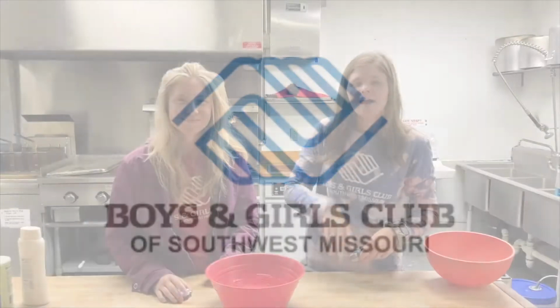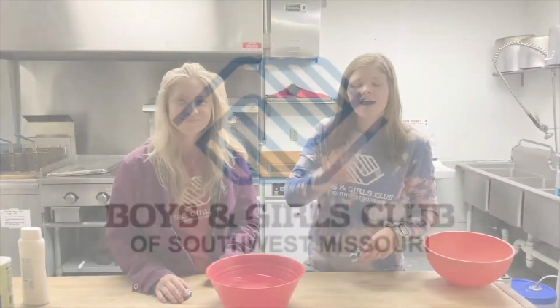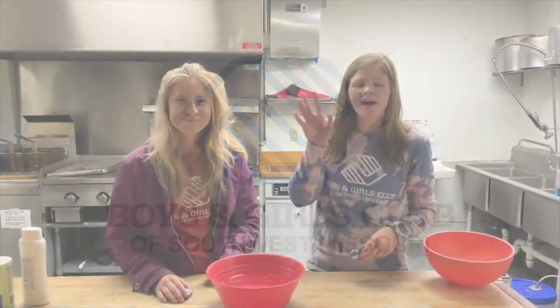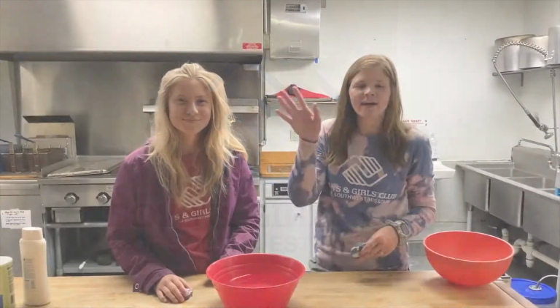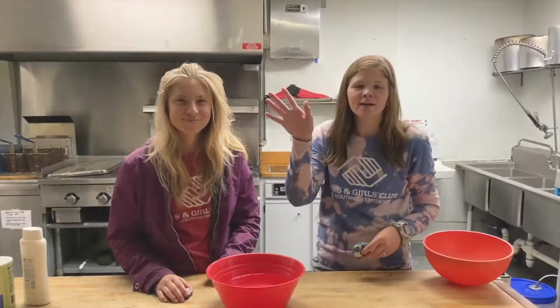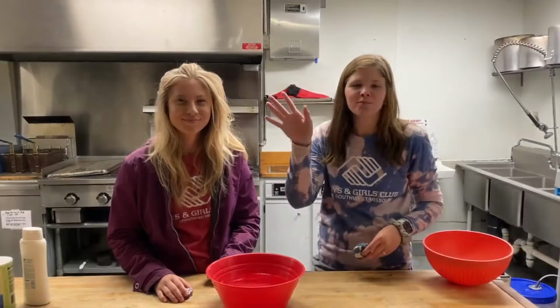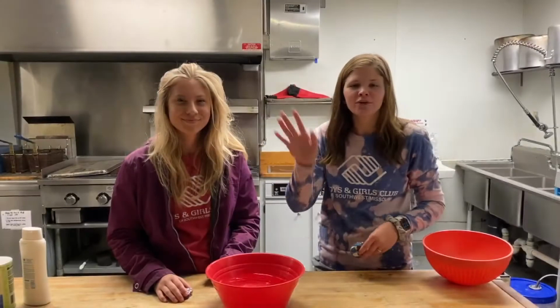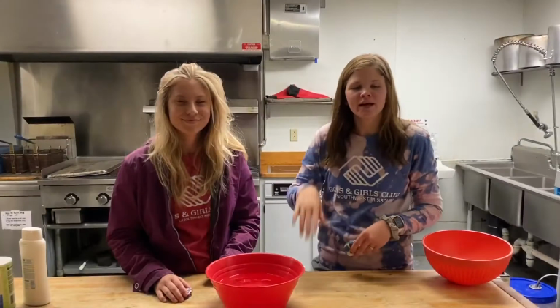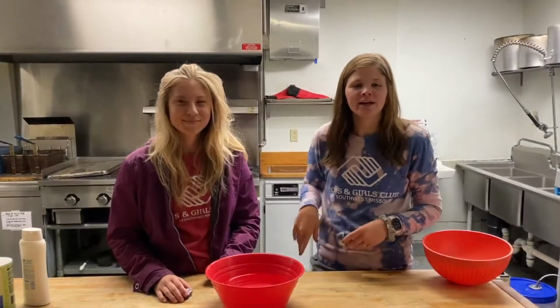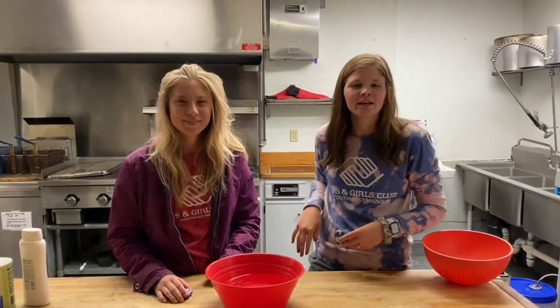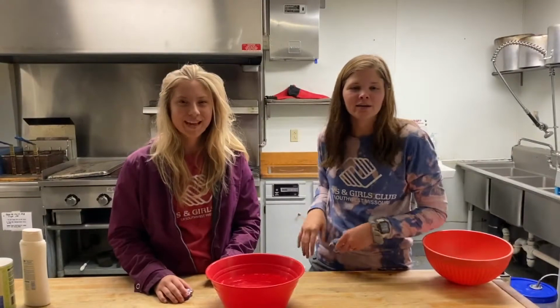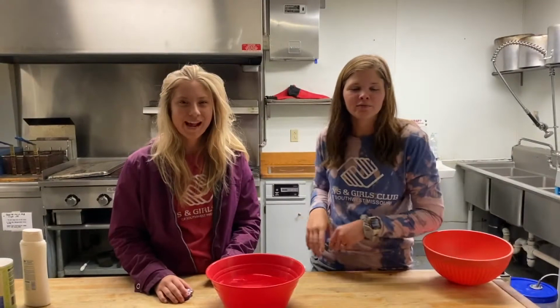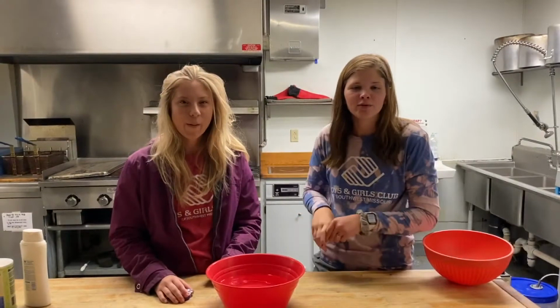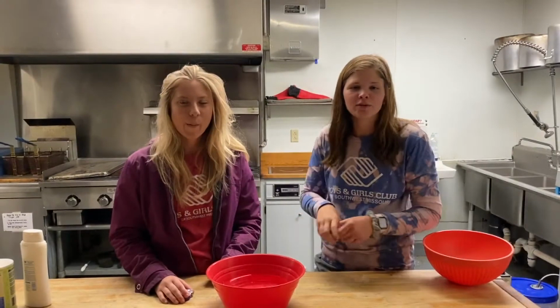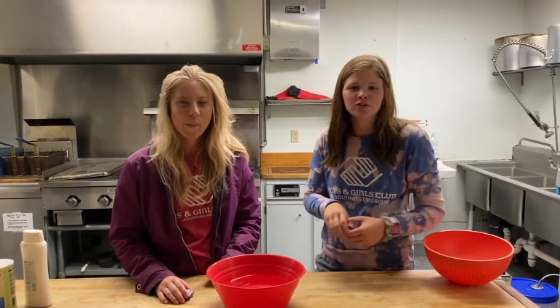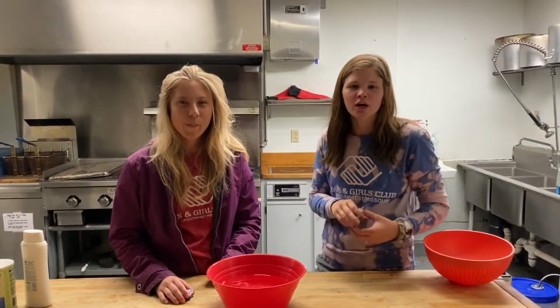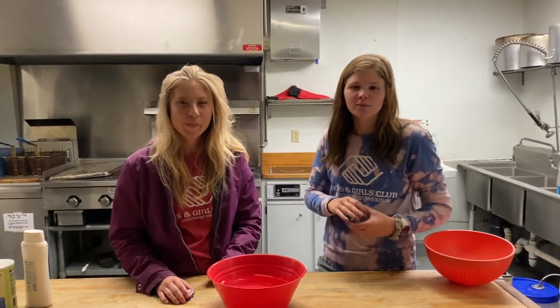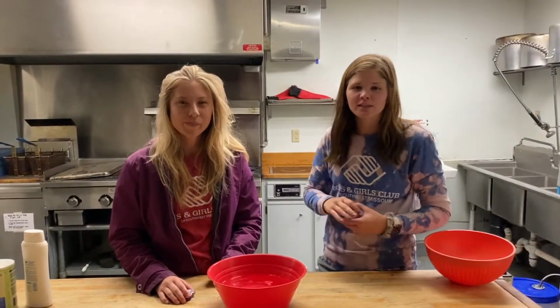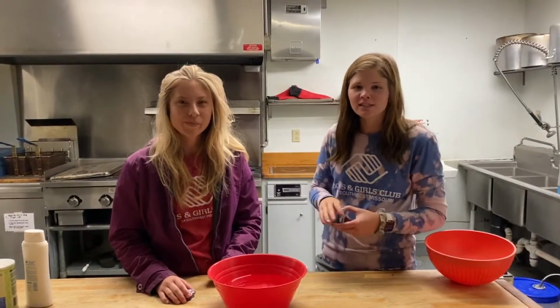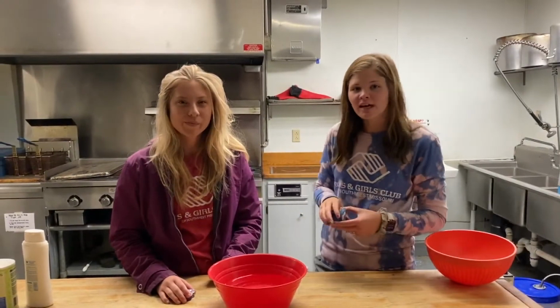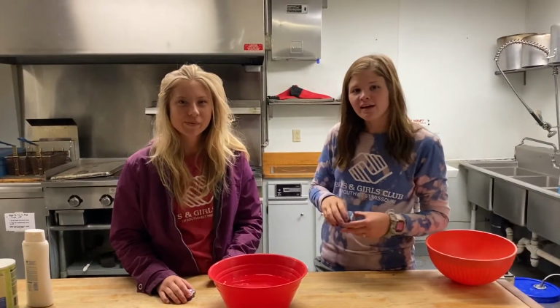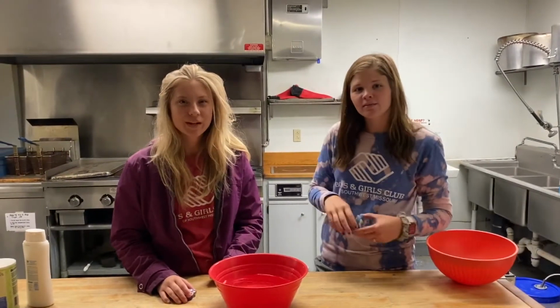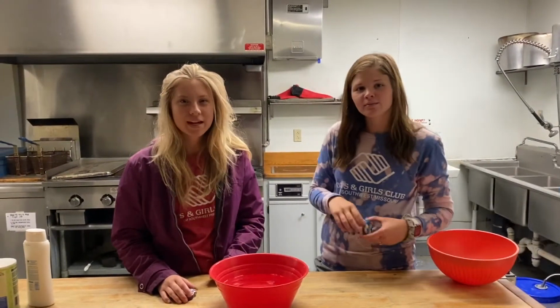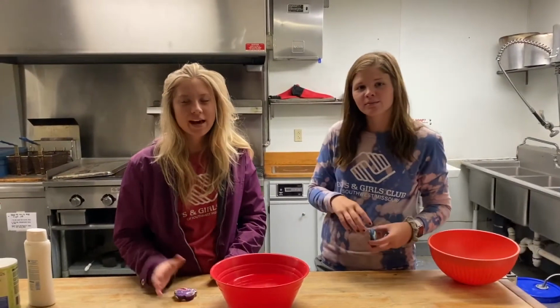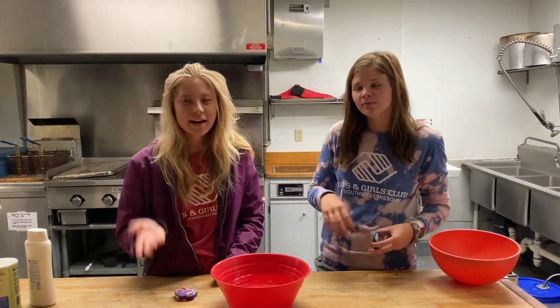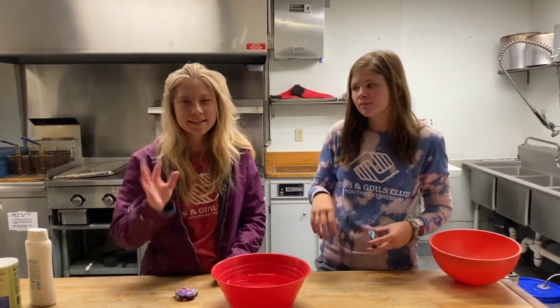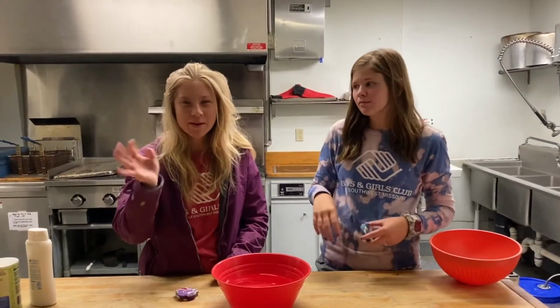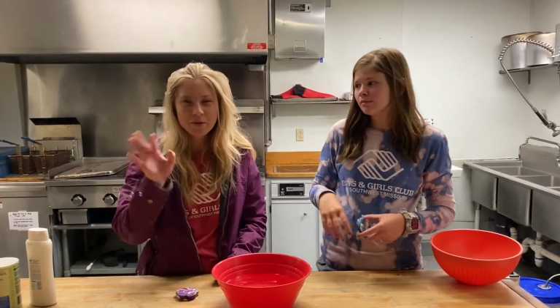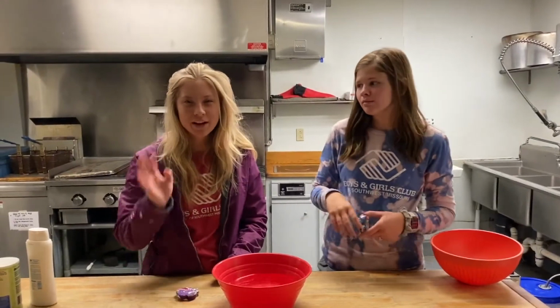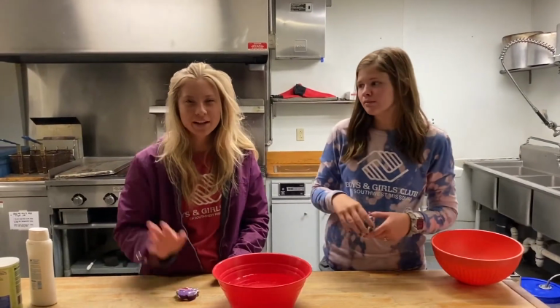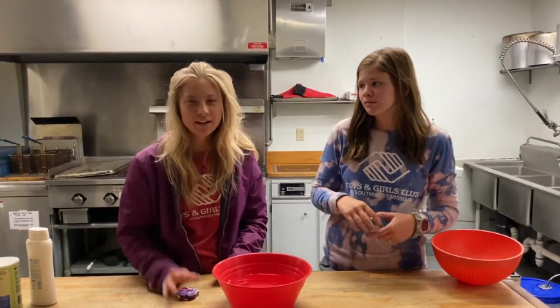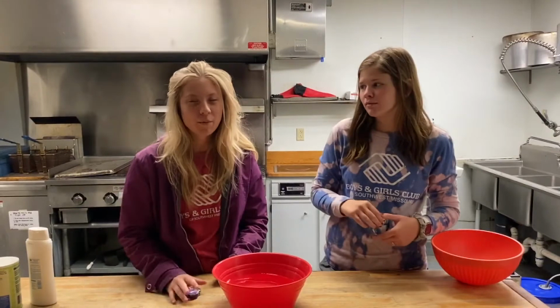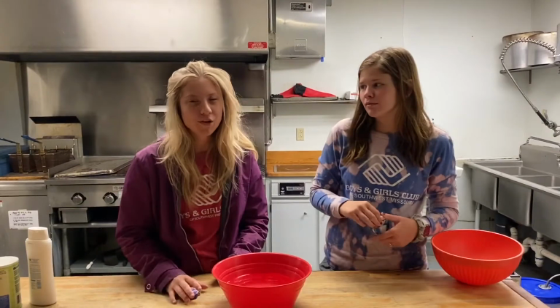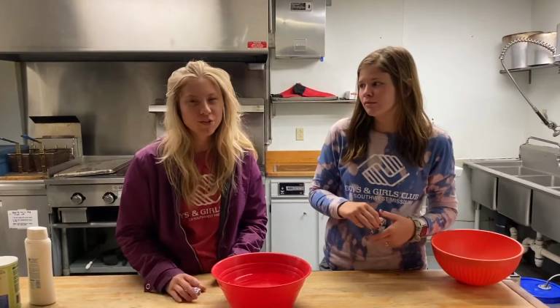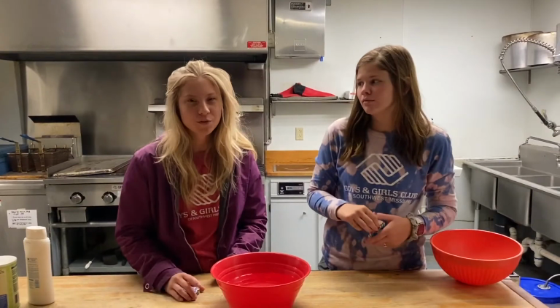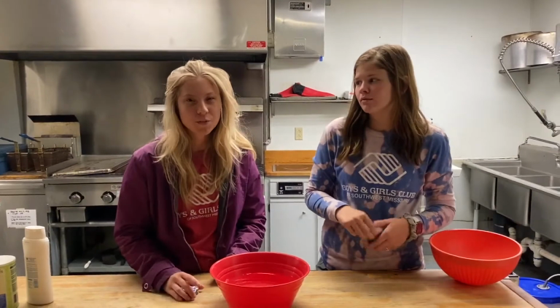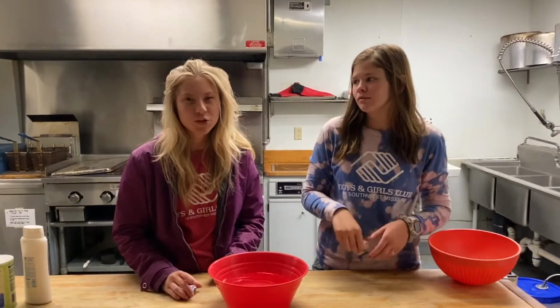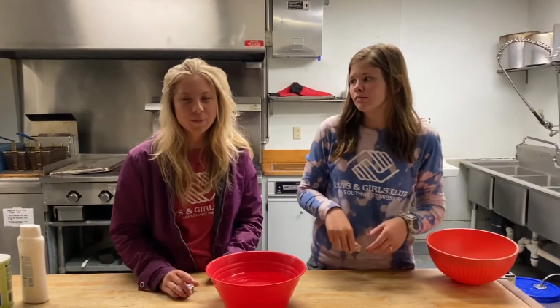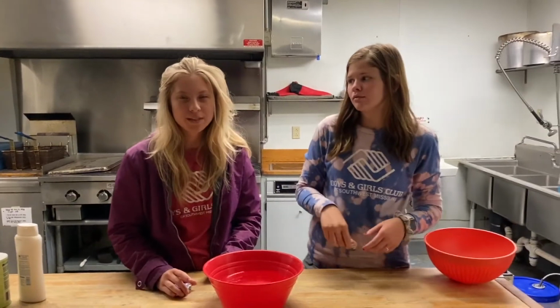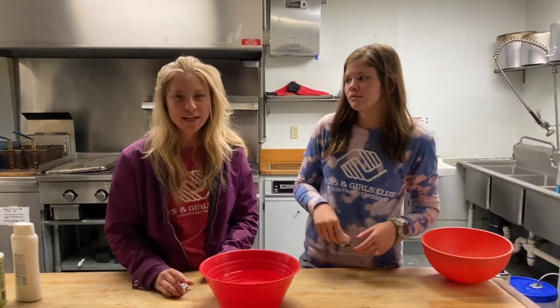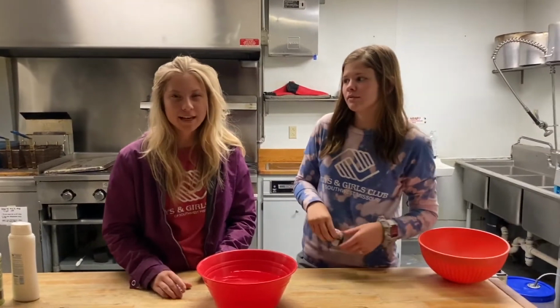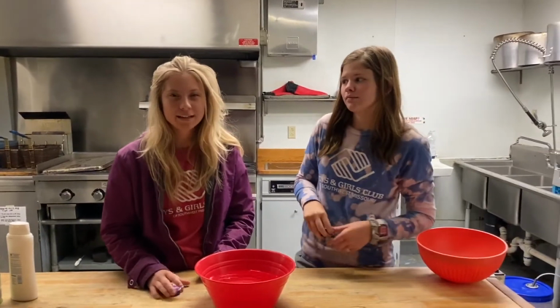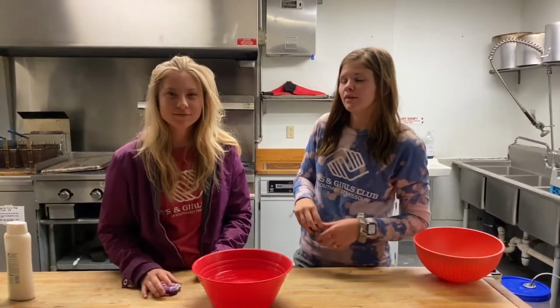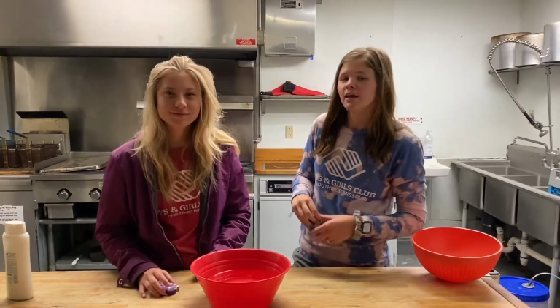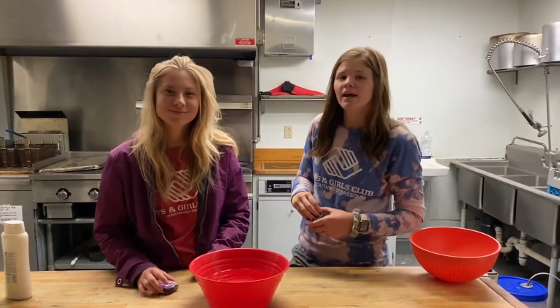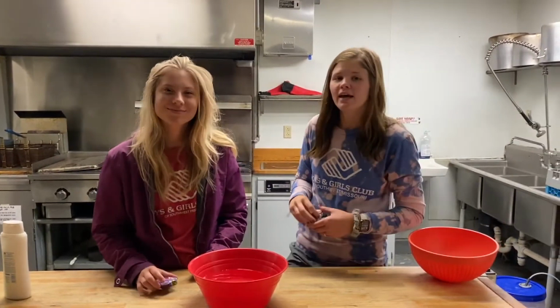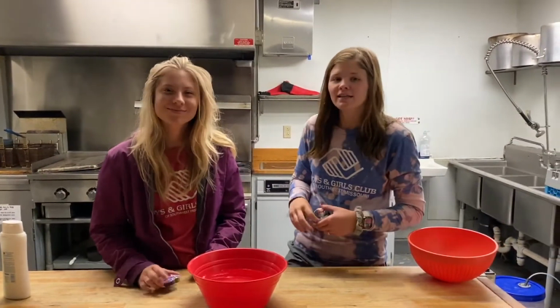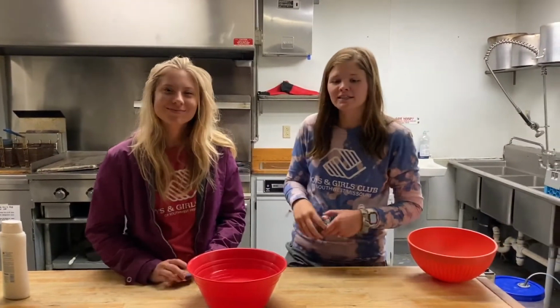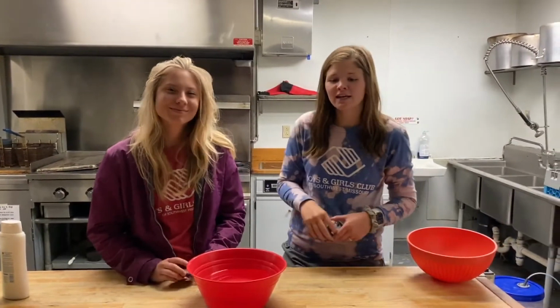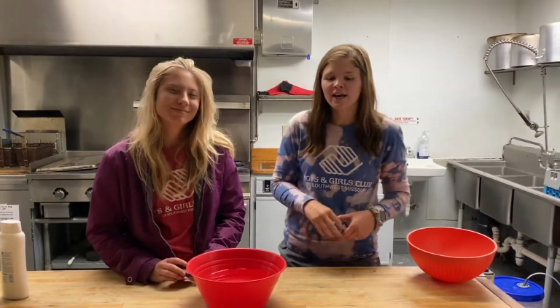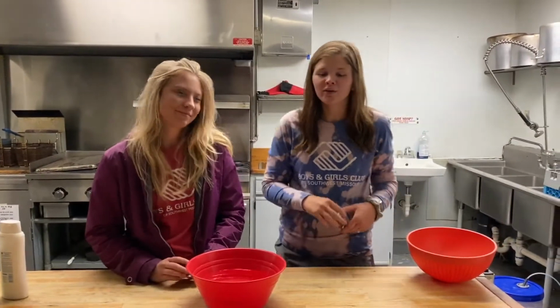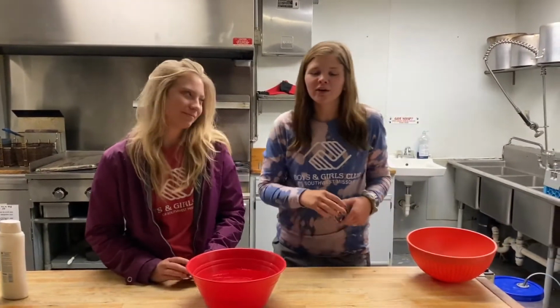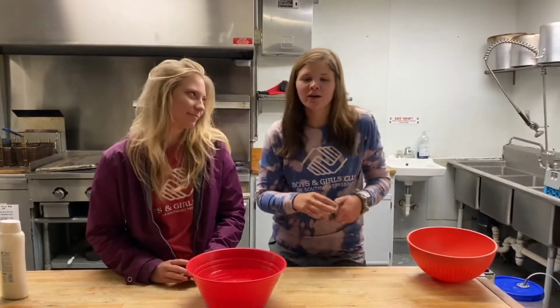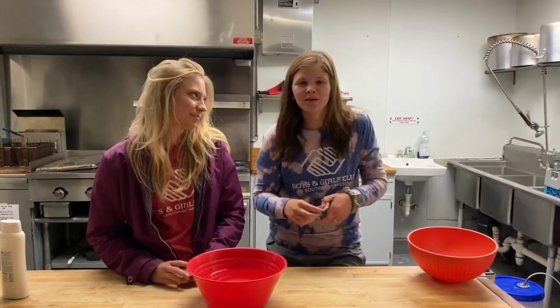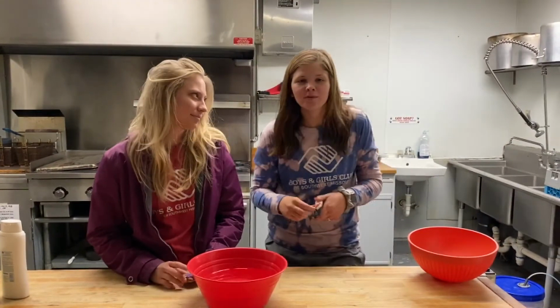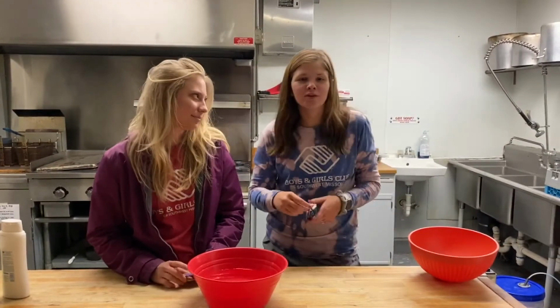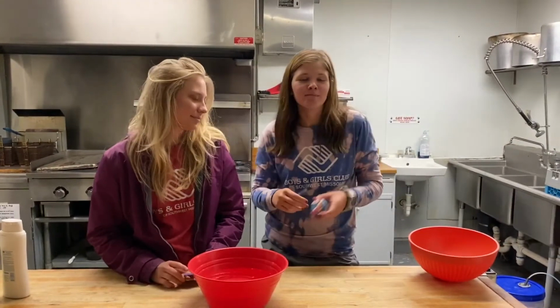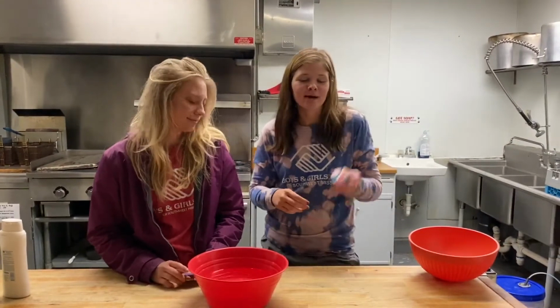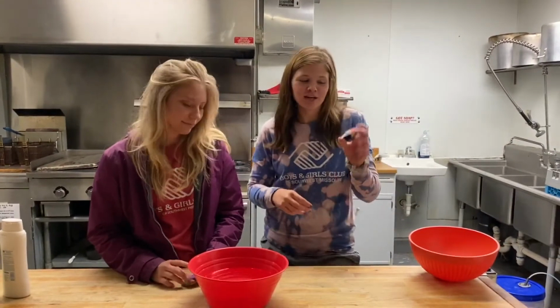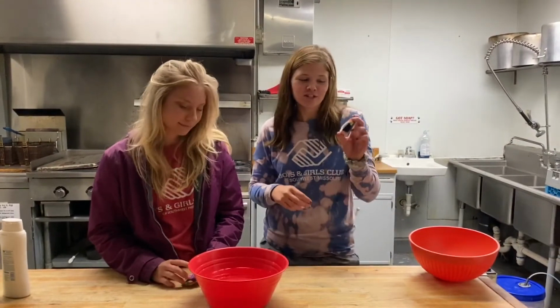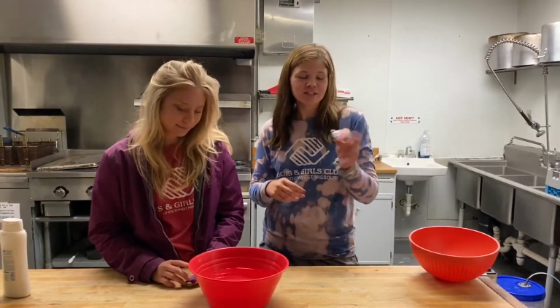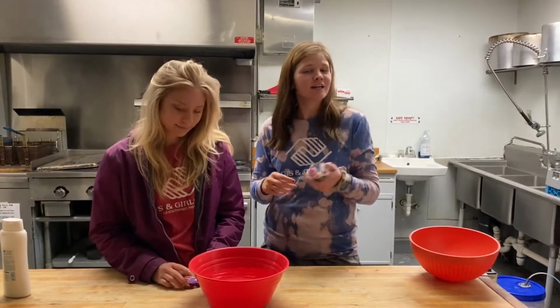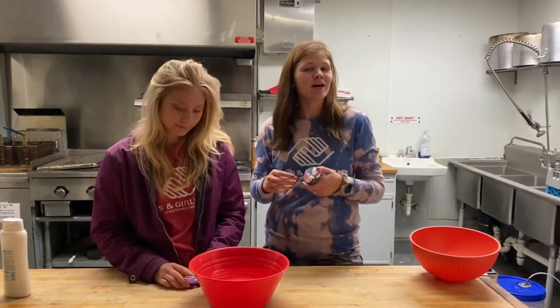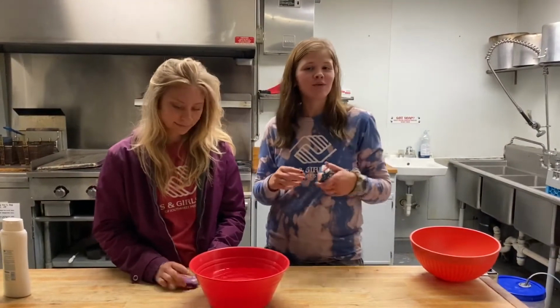Hi, I'm Brene and I'm from the Joplin site. Hey guys, I'm Nadia and I'm also from the Joplin site, and today we are gonna be doing magic towels.